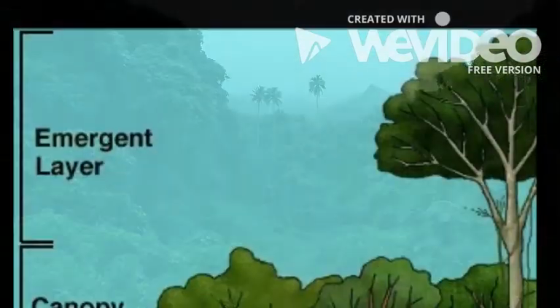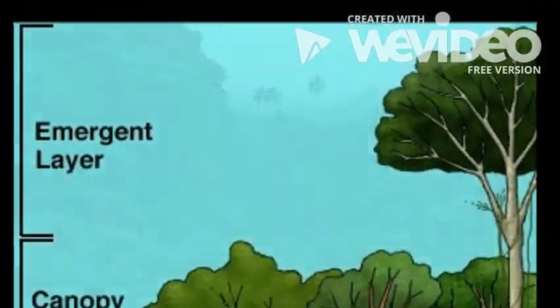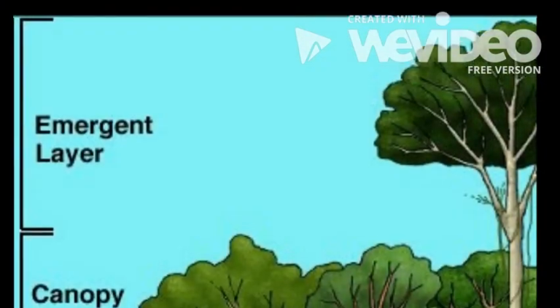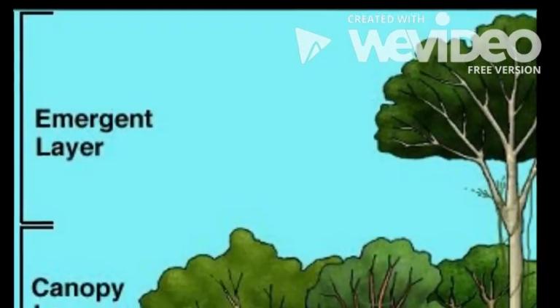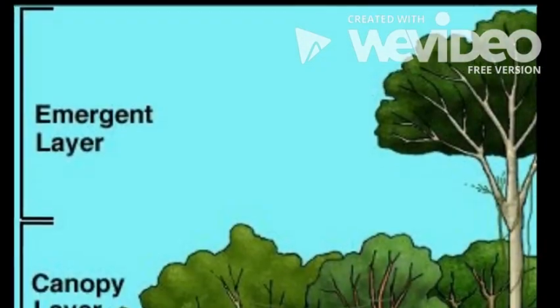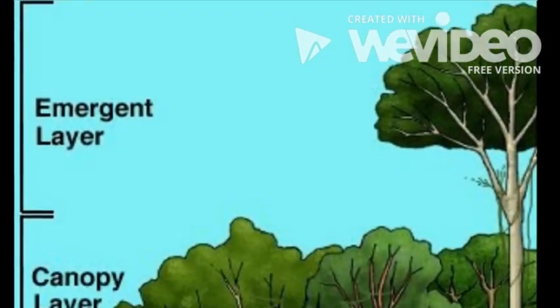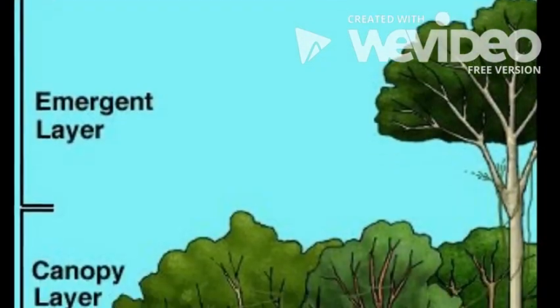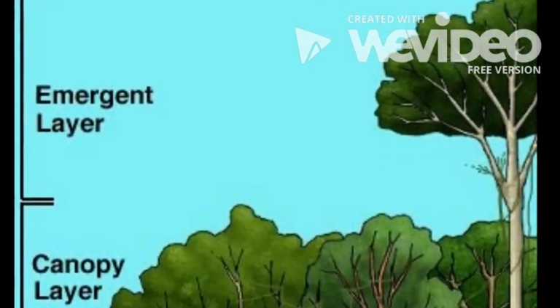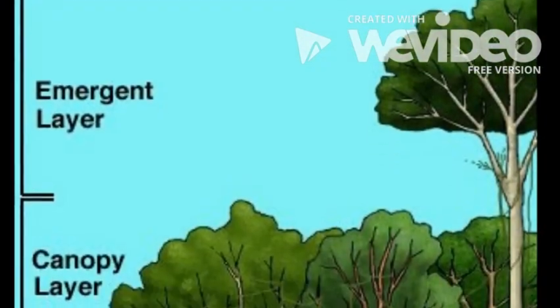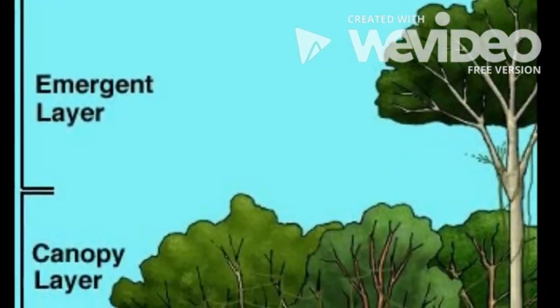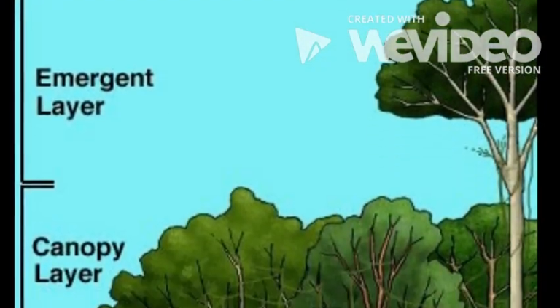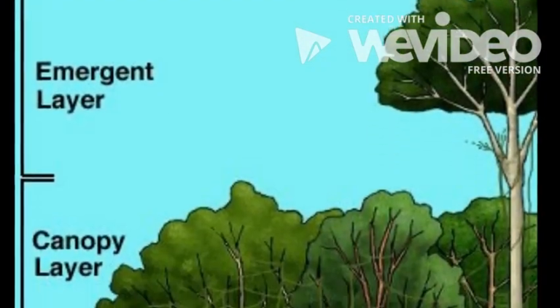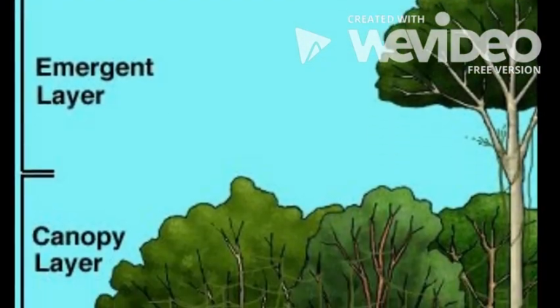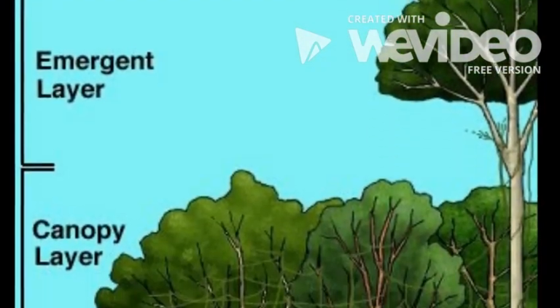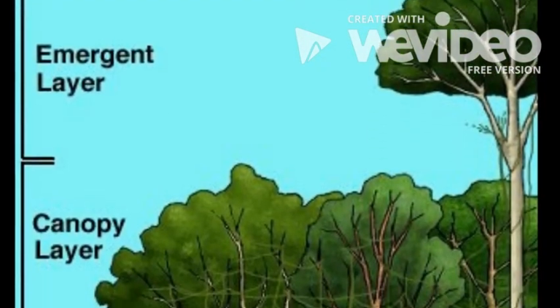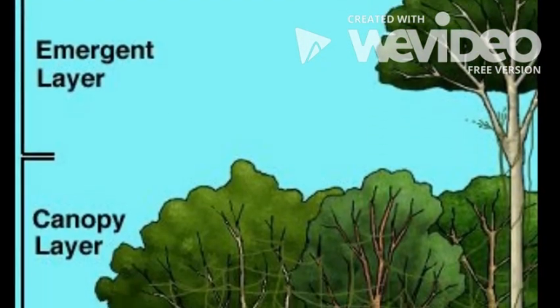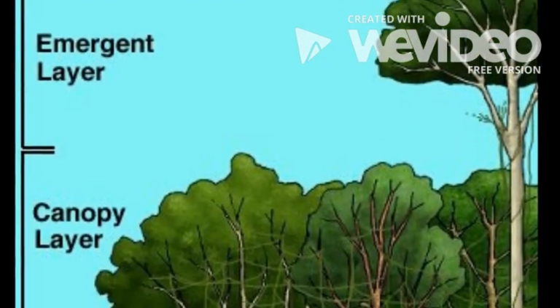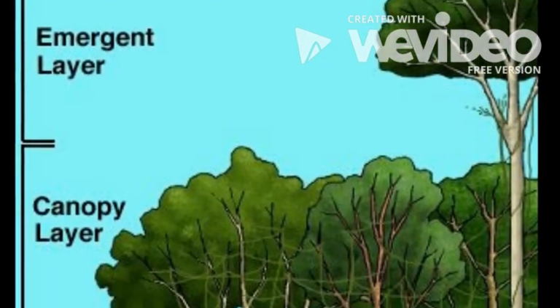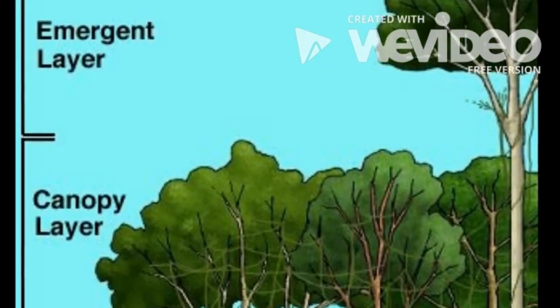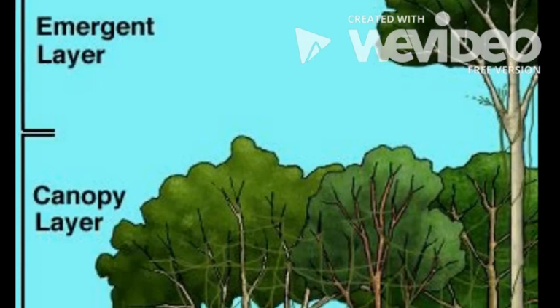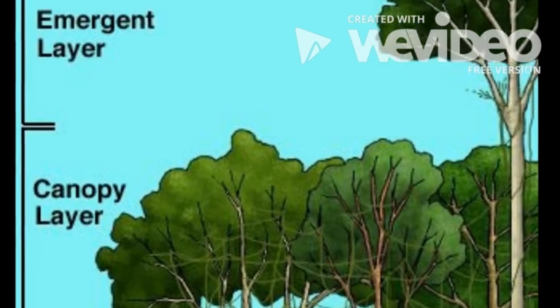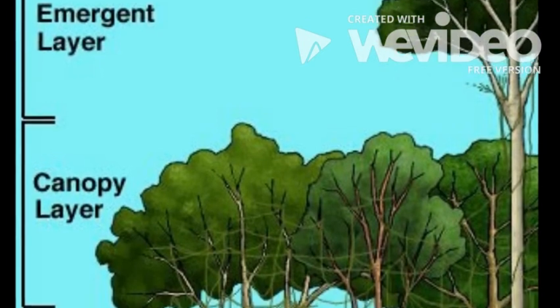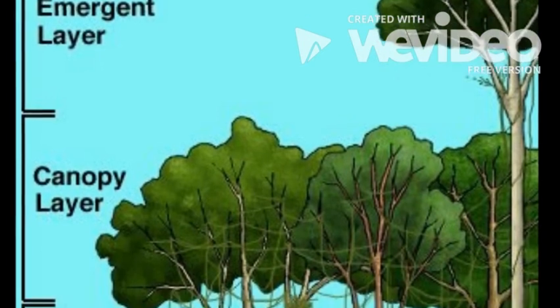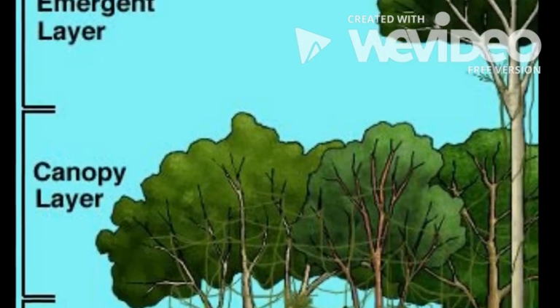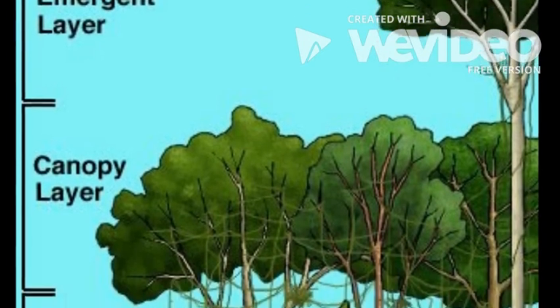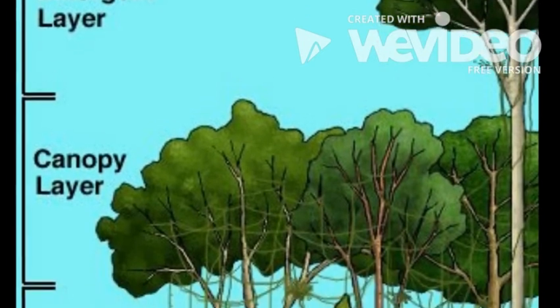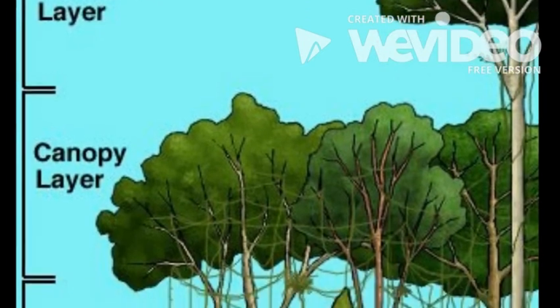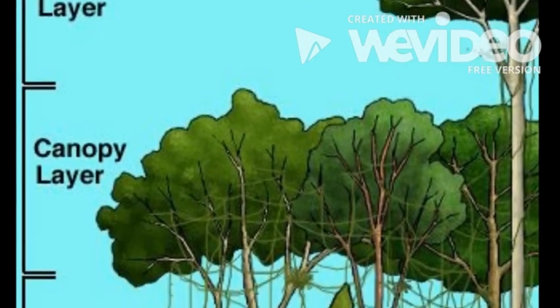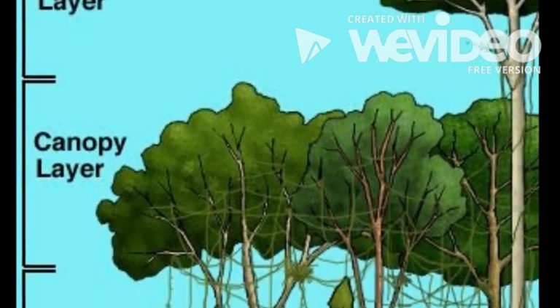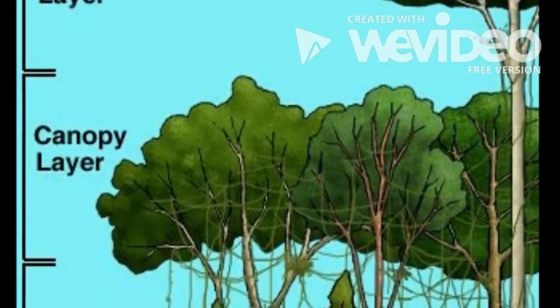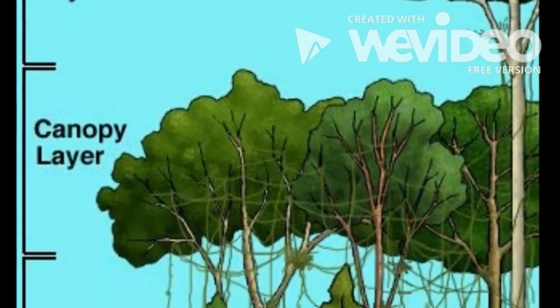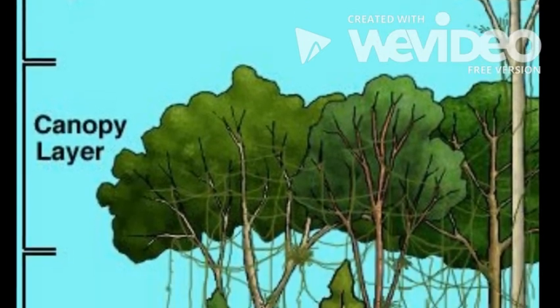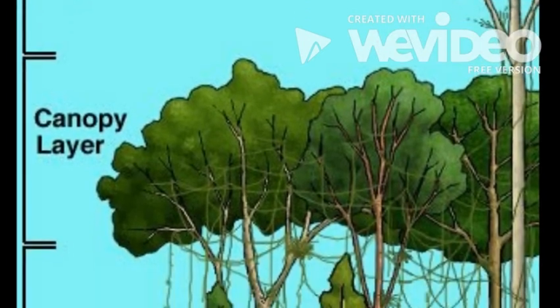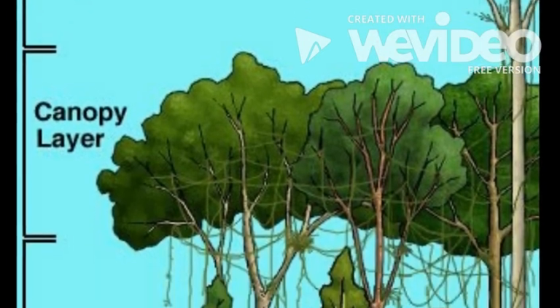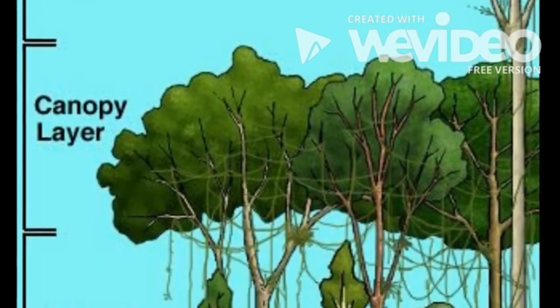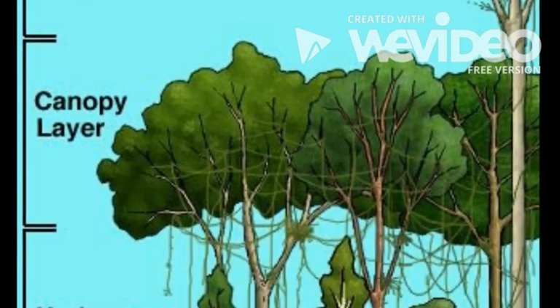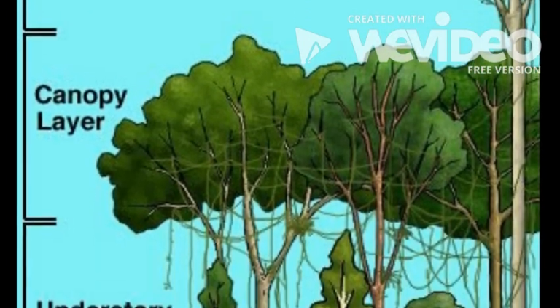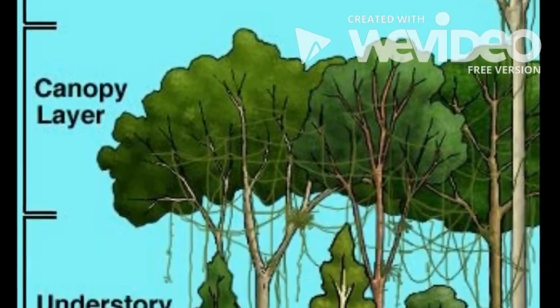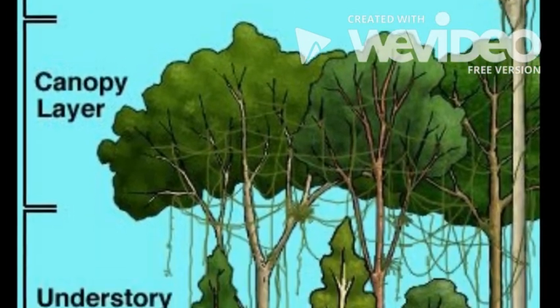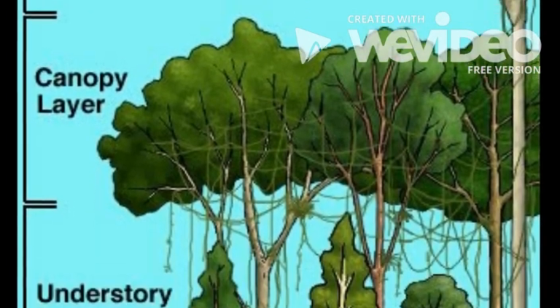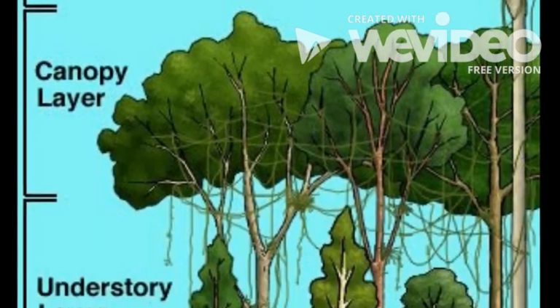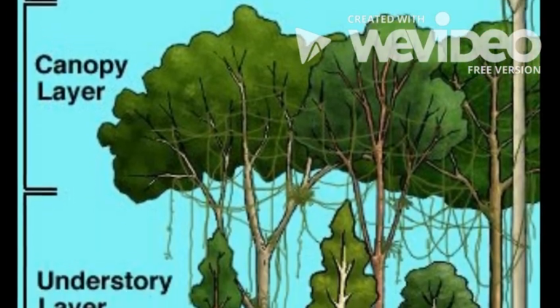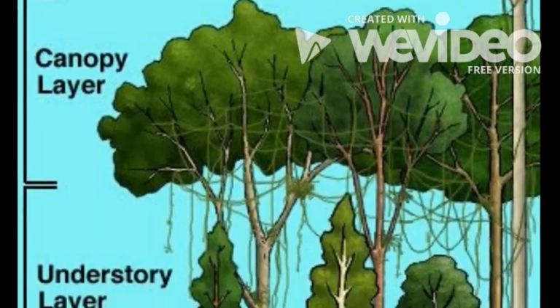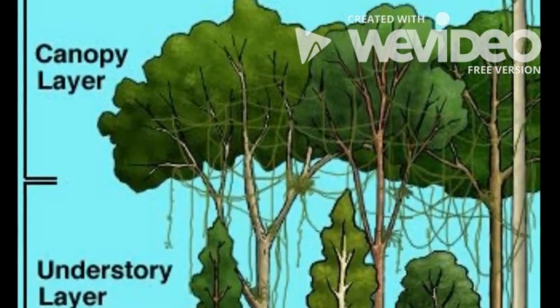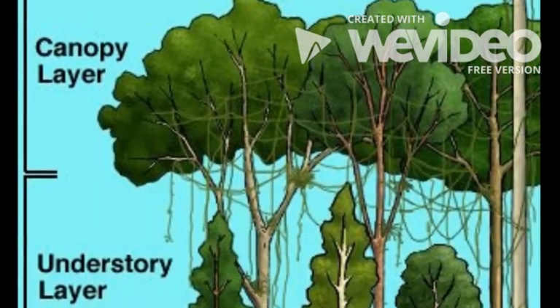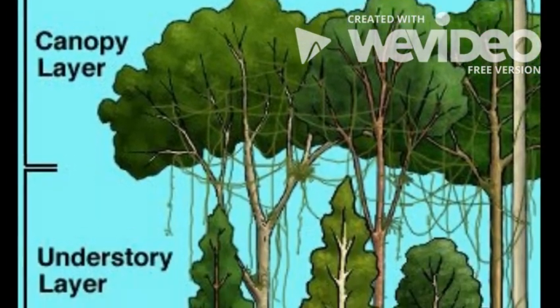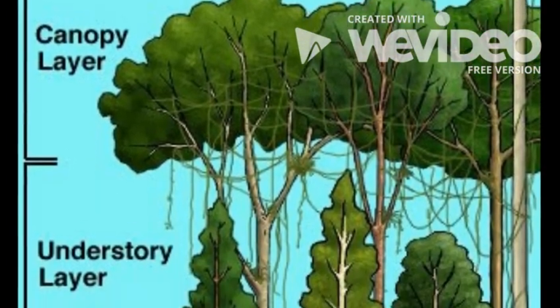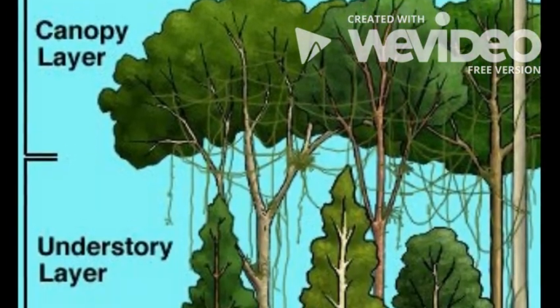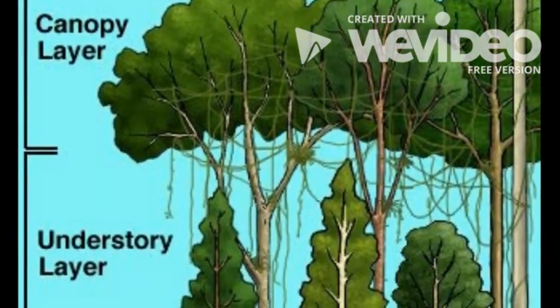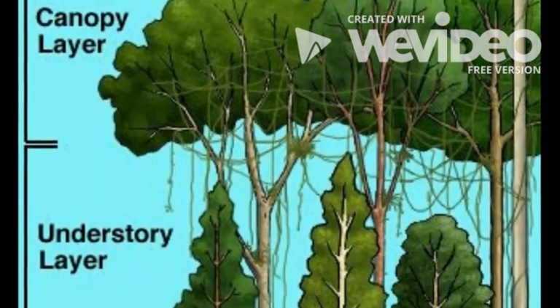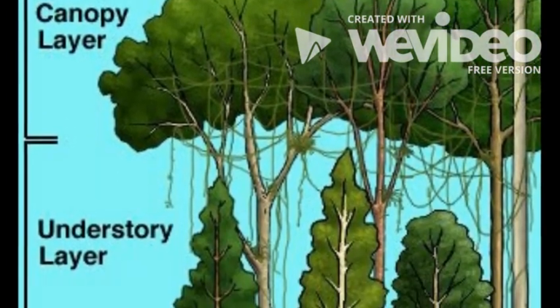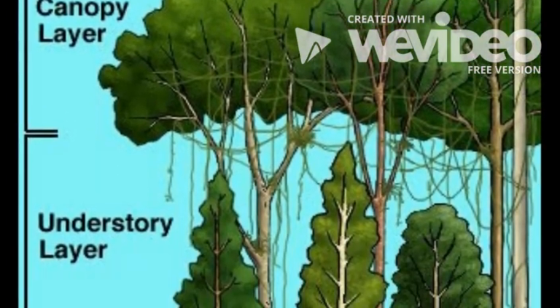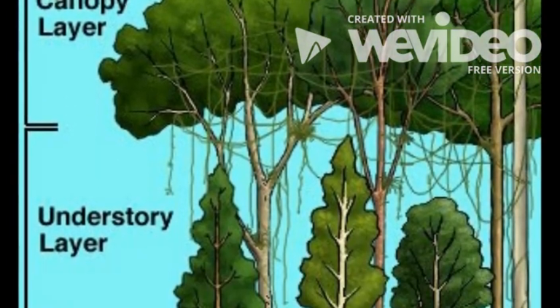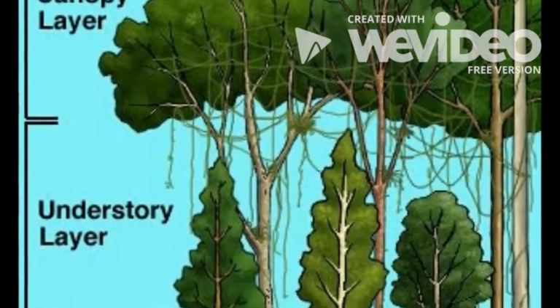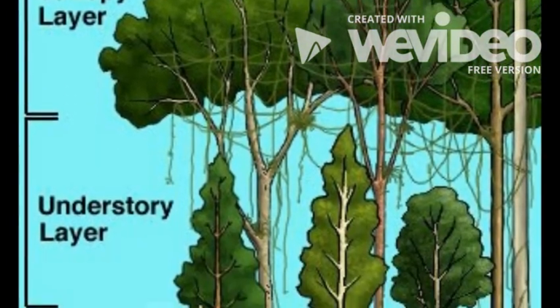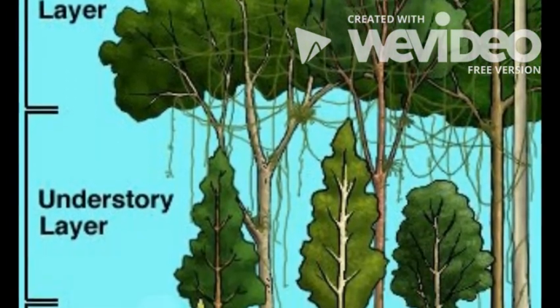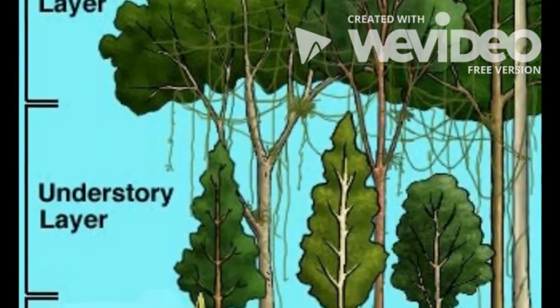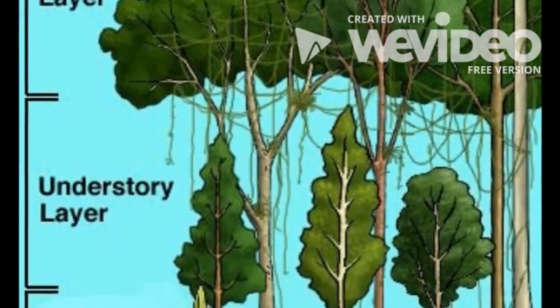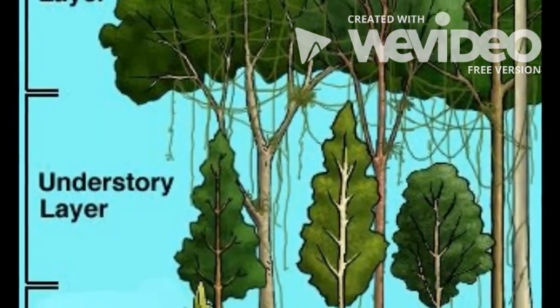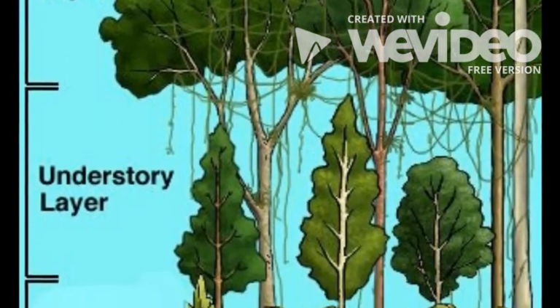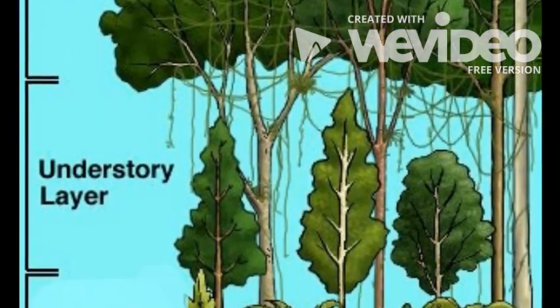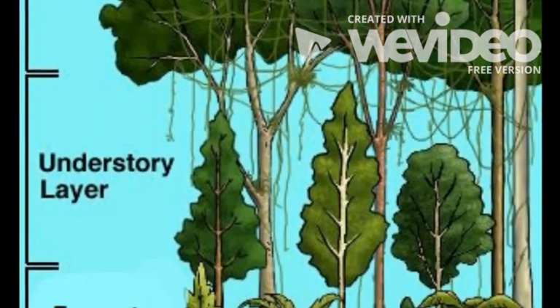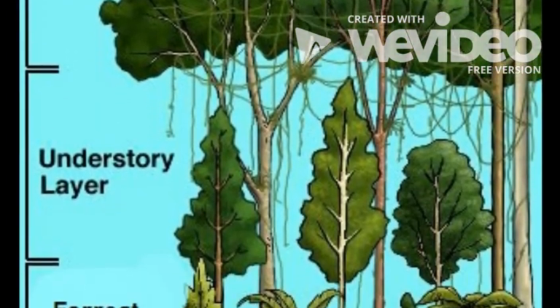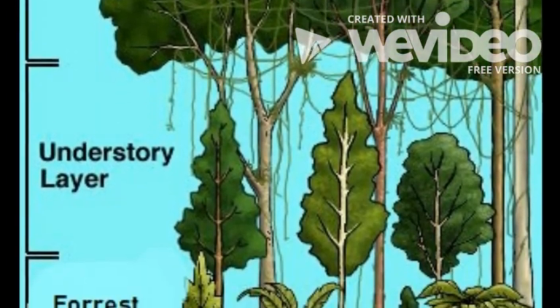There are four different layers in the rainforest: the emergent, the canopy, the understory, and the forest floor.